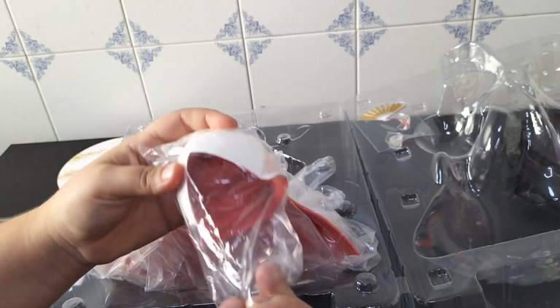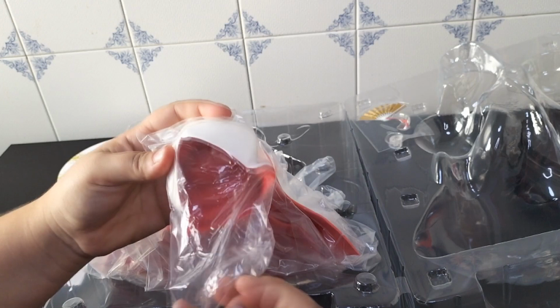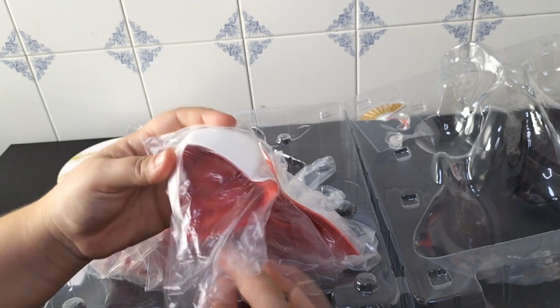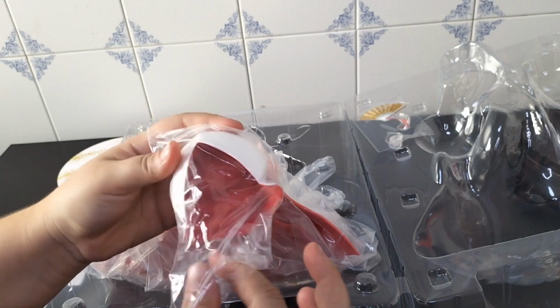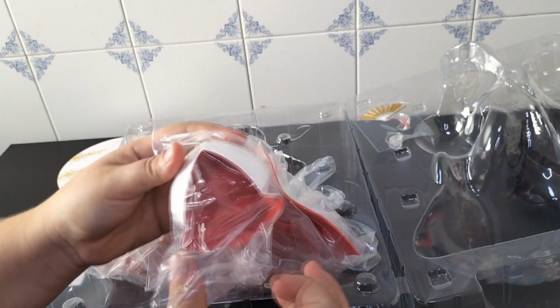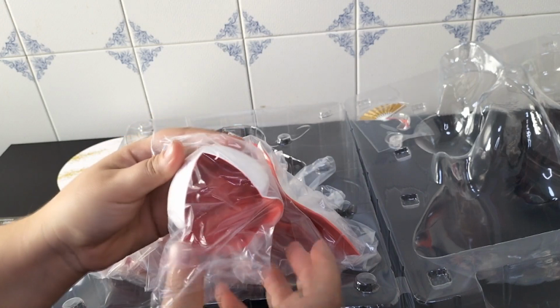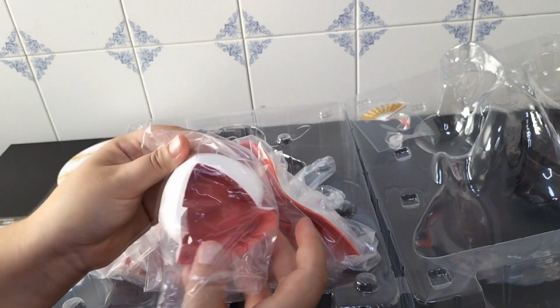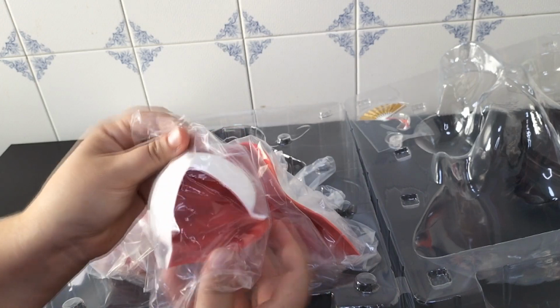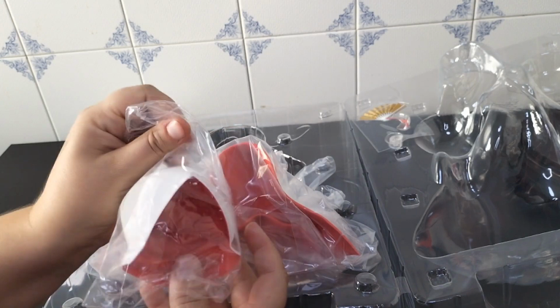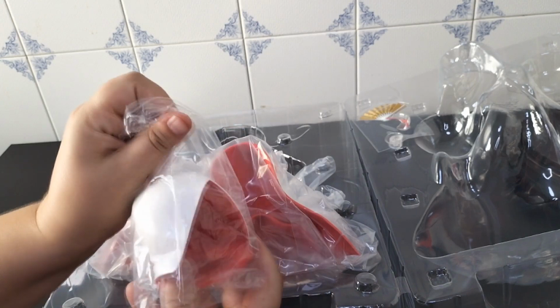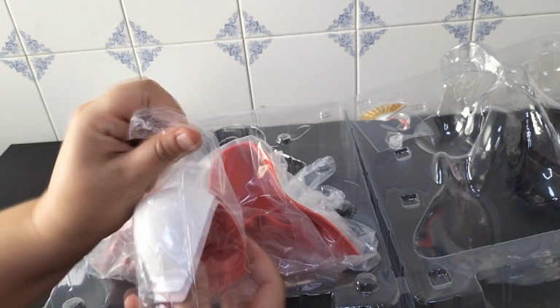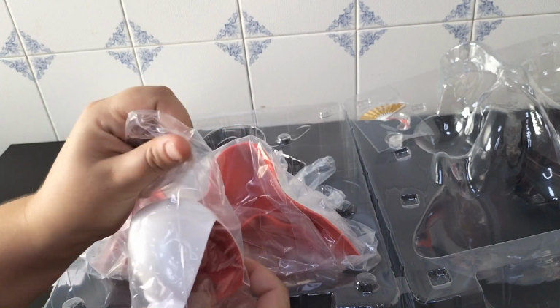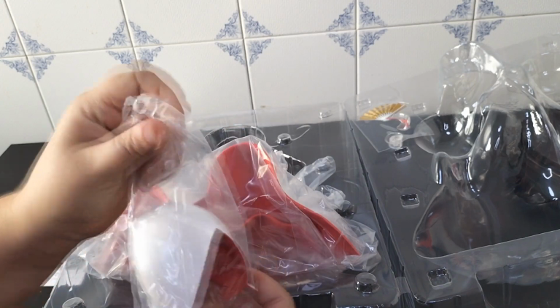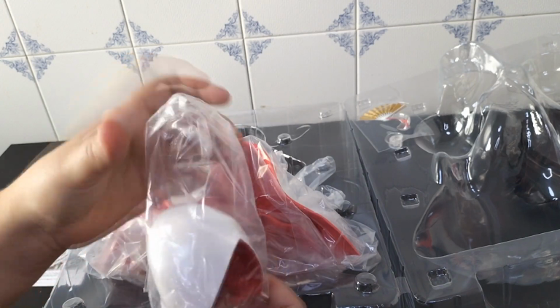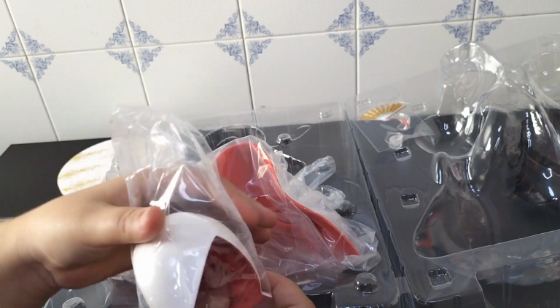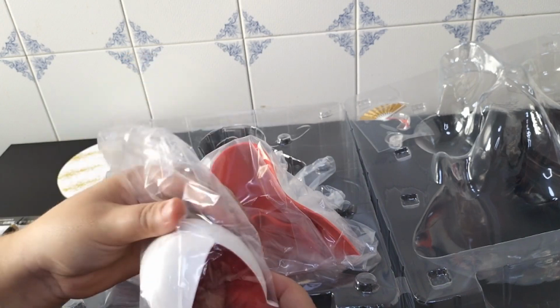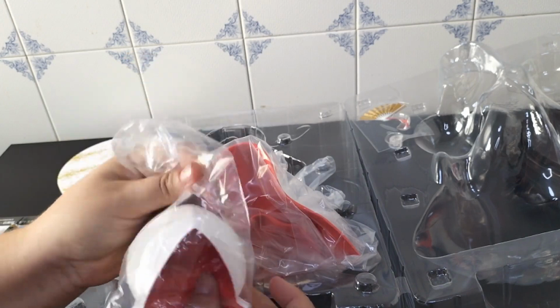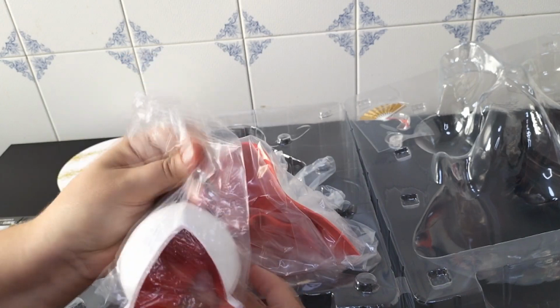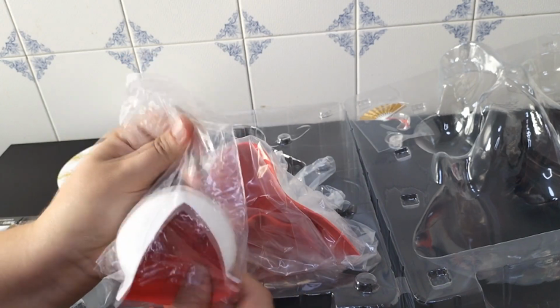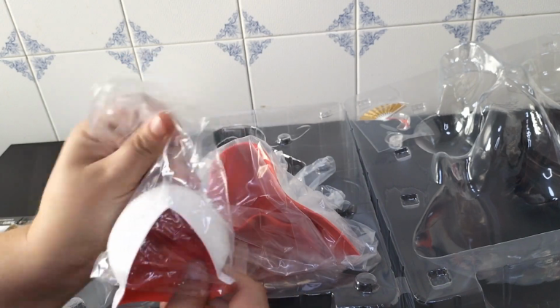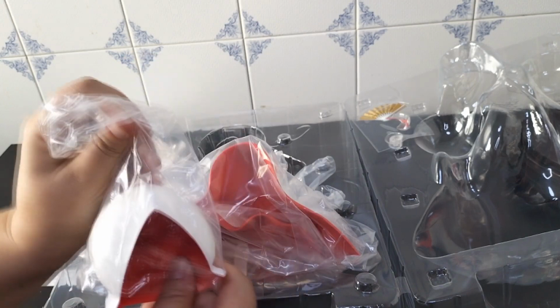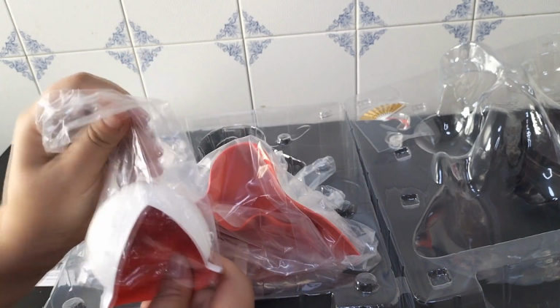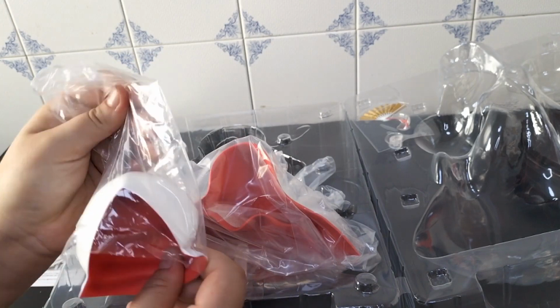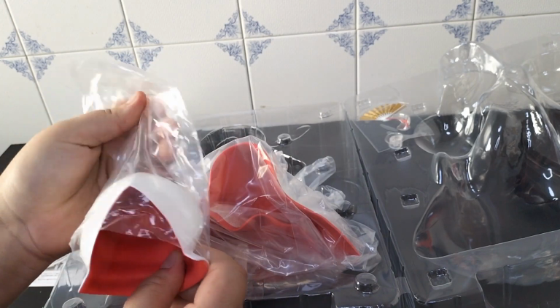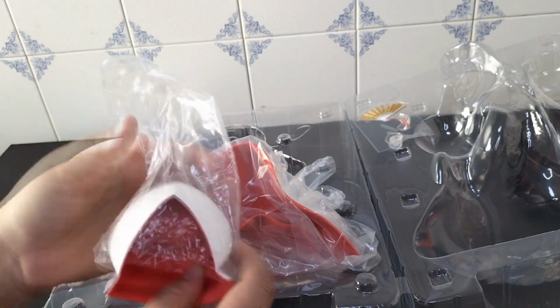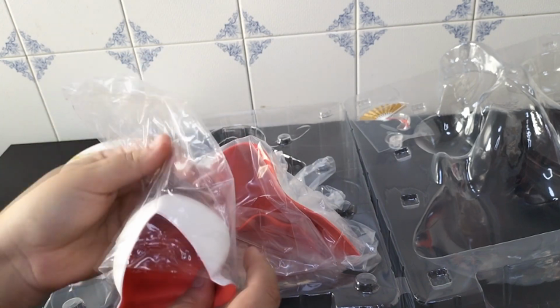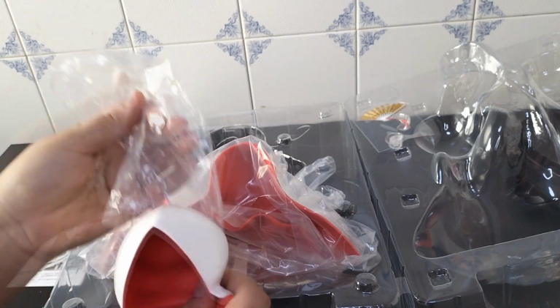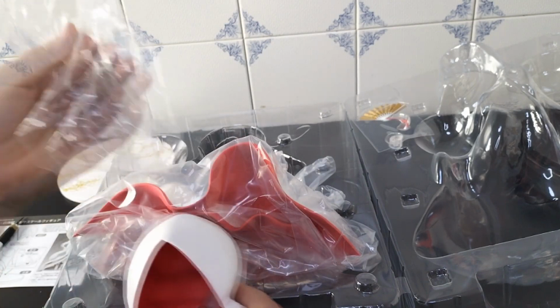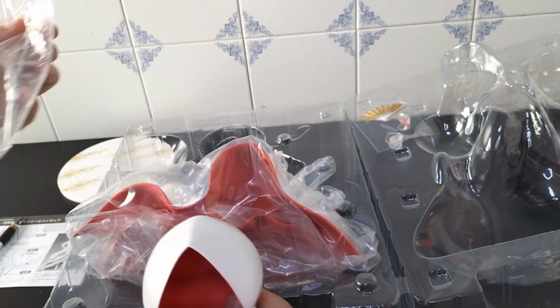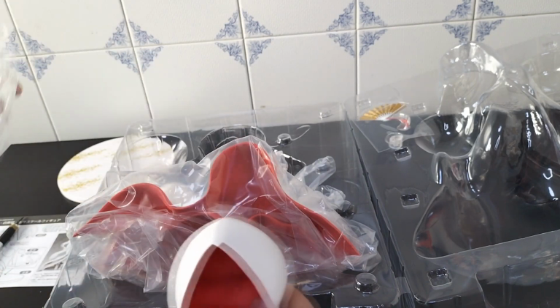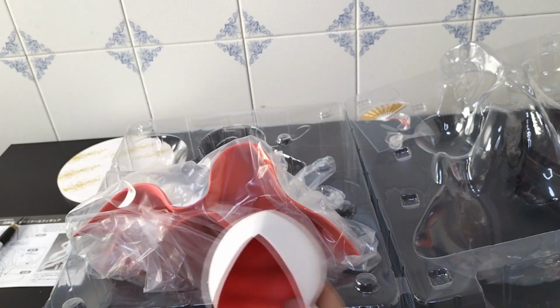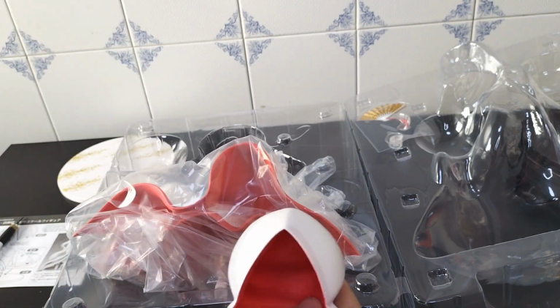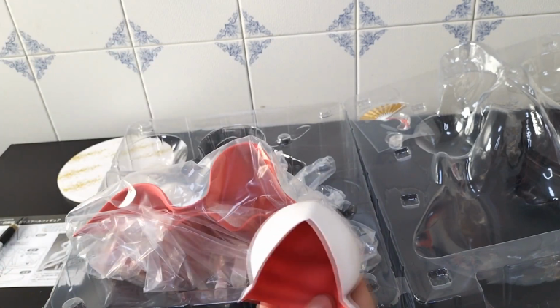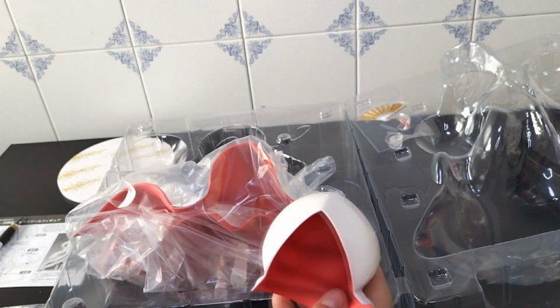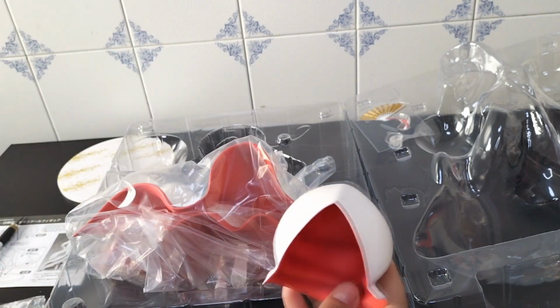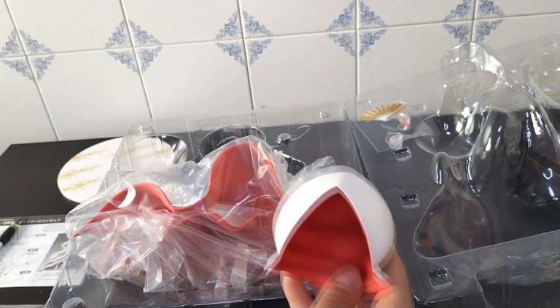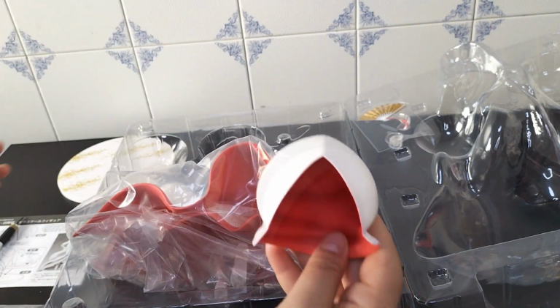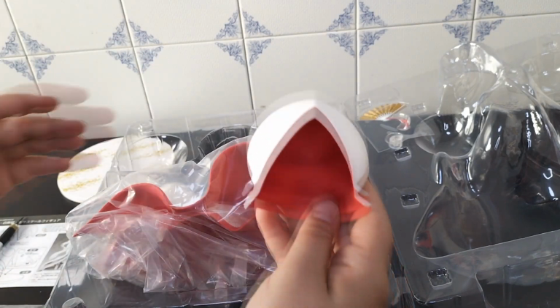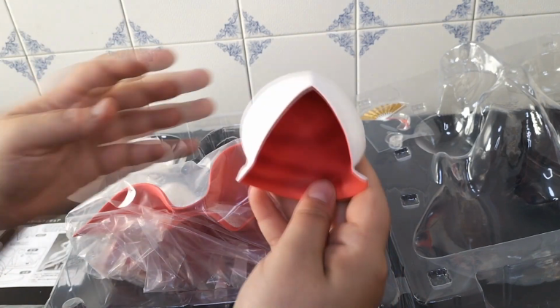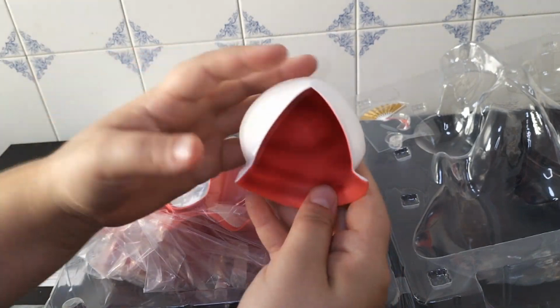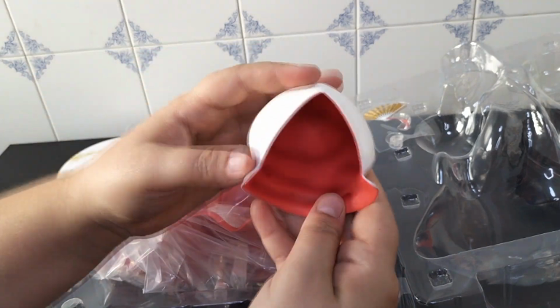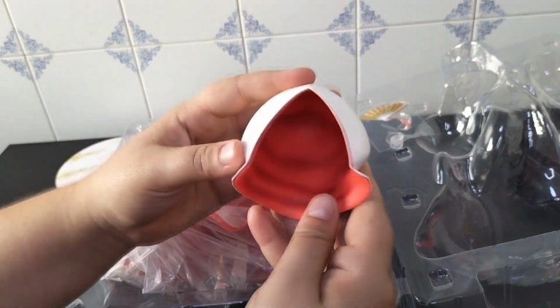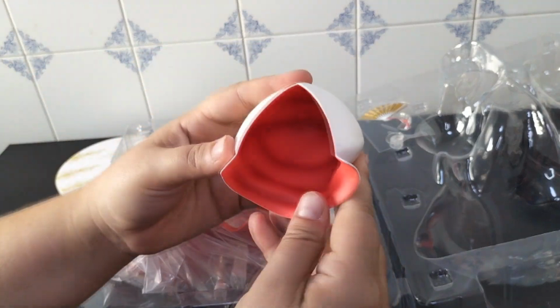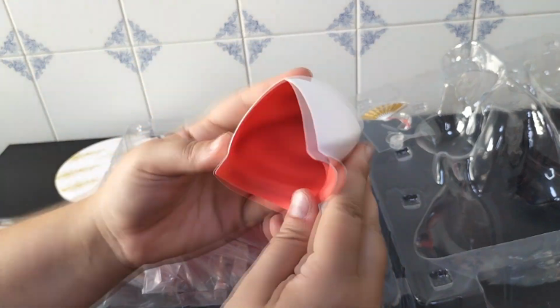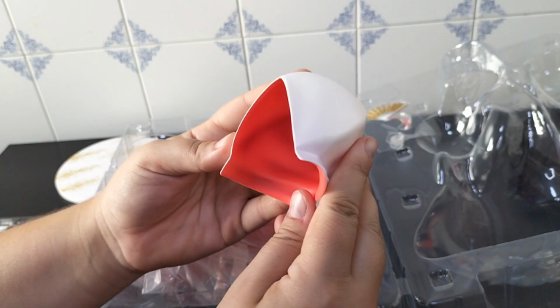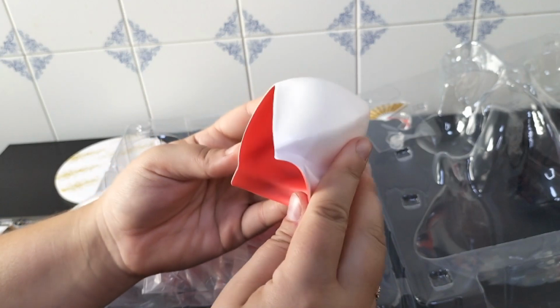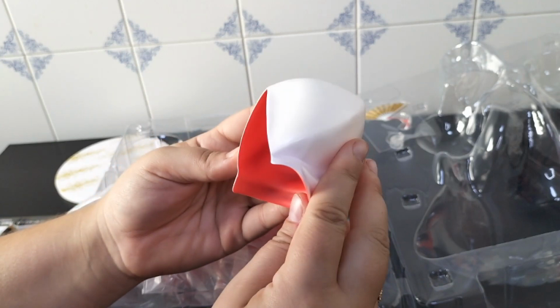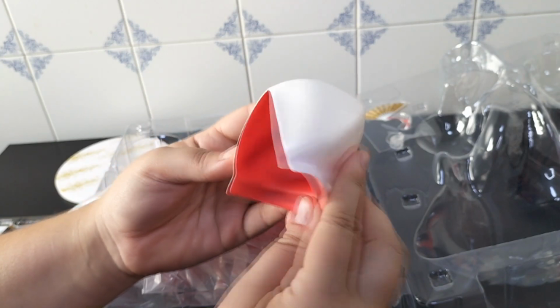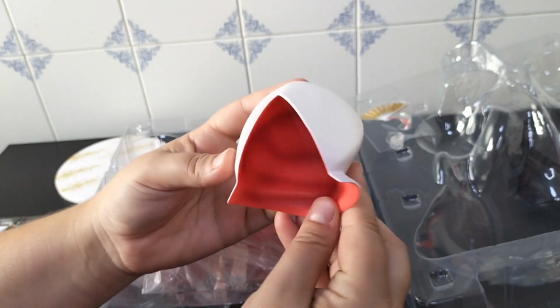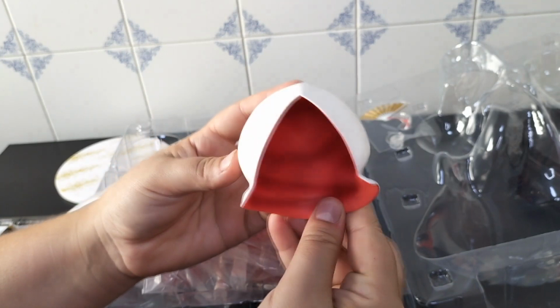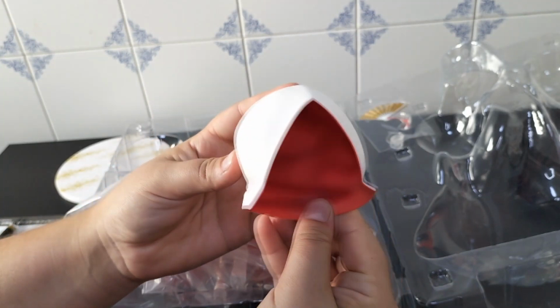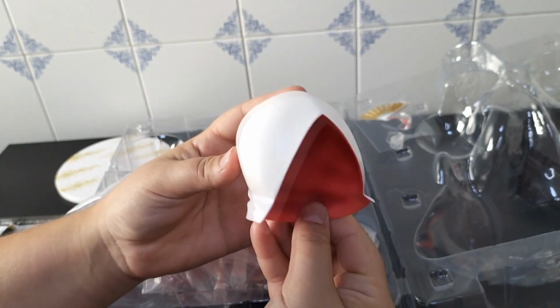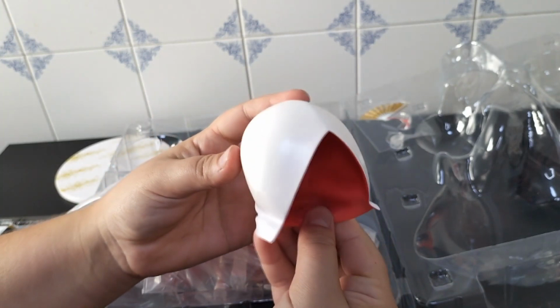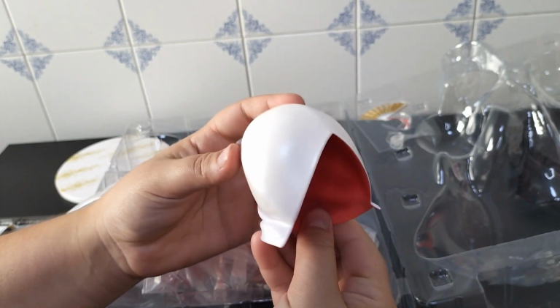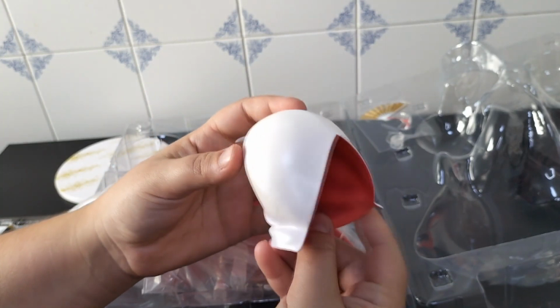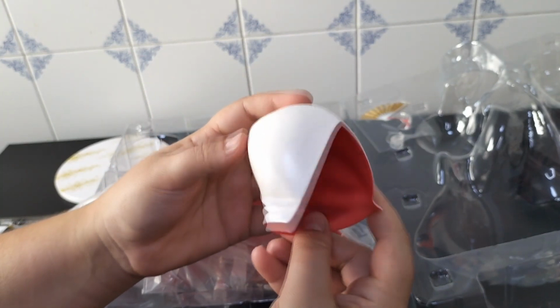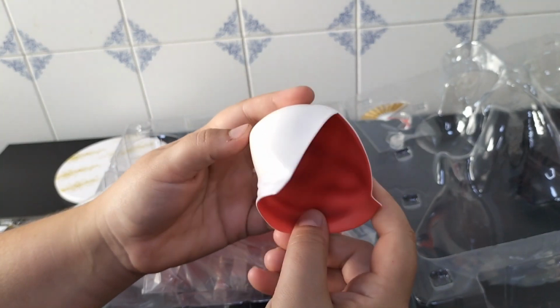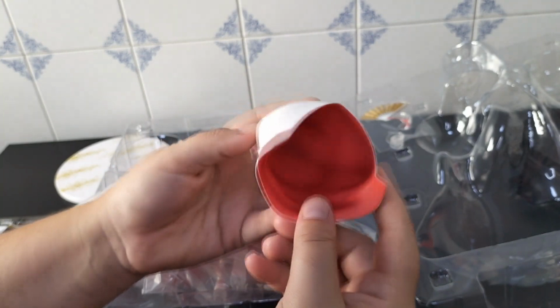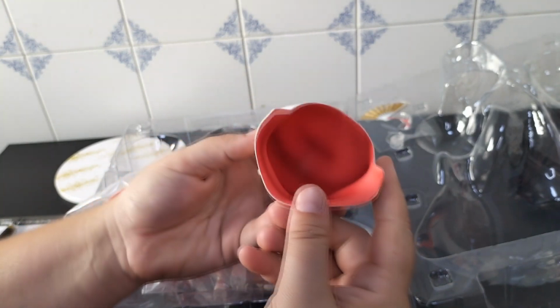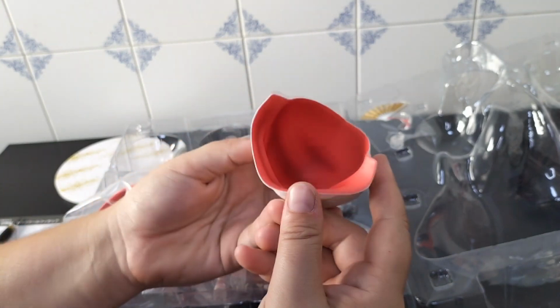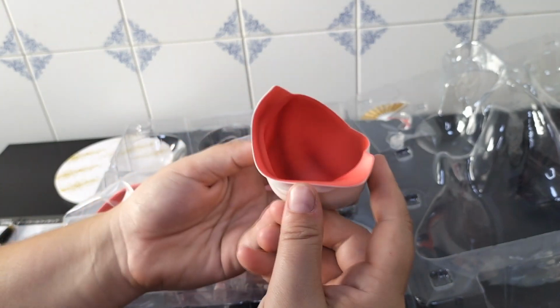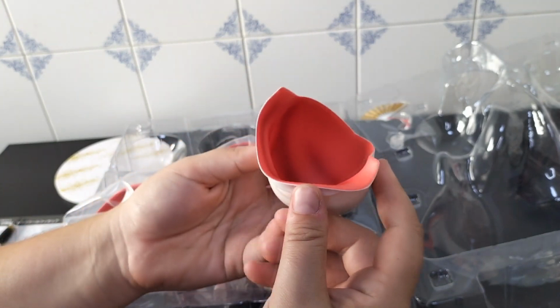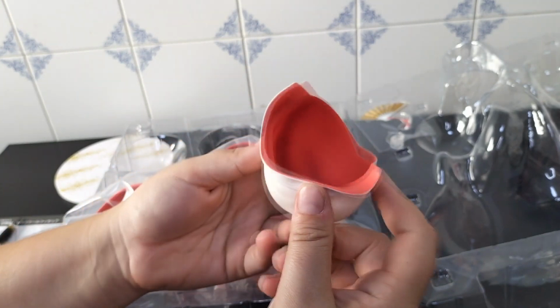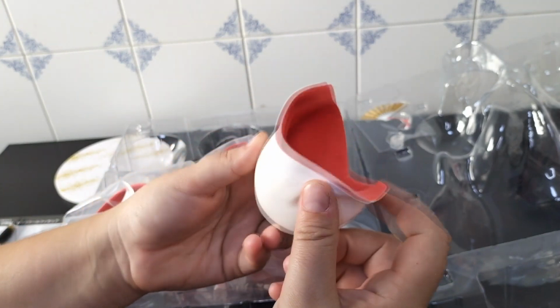This figure comes with a big white hood called the Wataboshi. I will show you how it looks on Emilia in a bit.